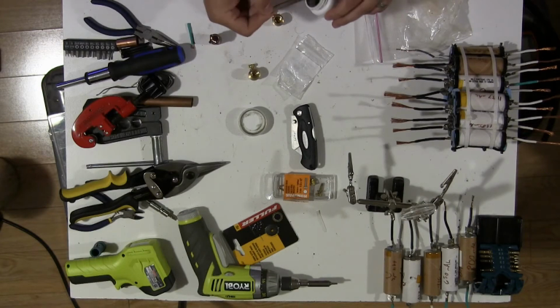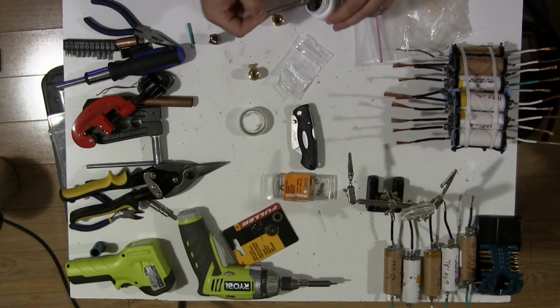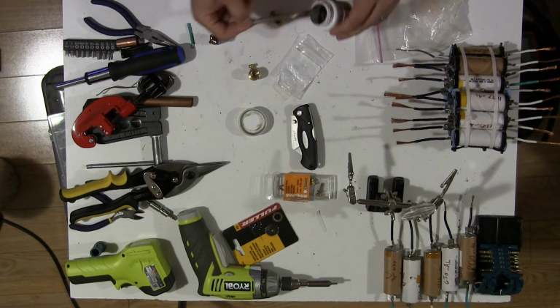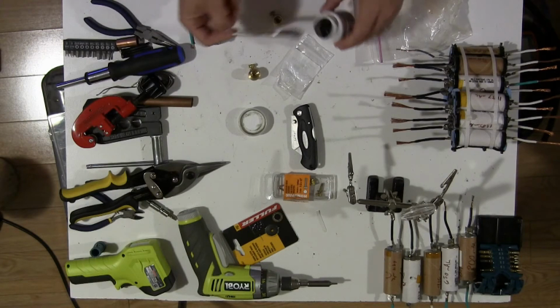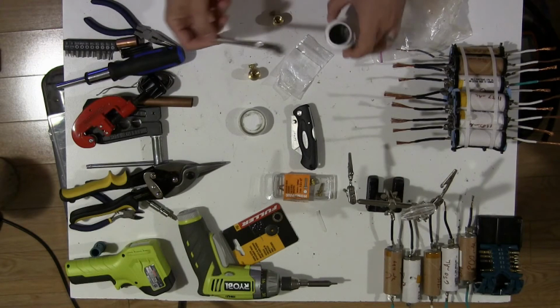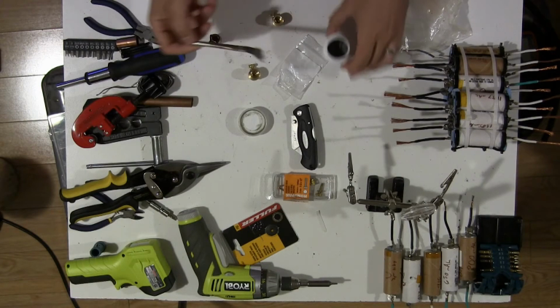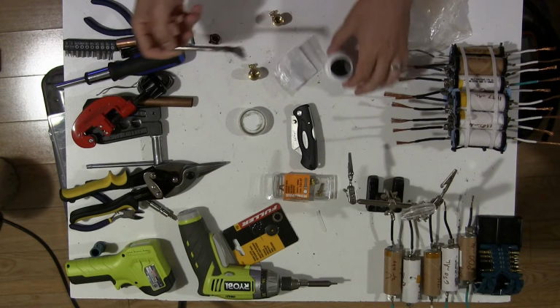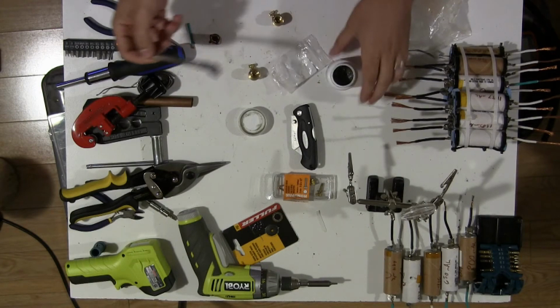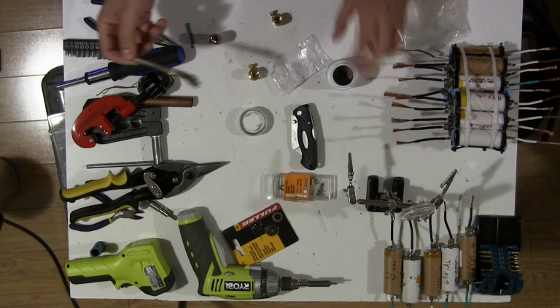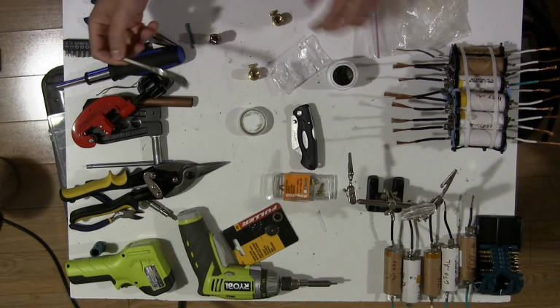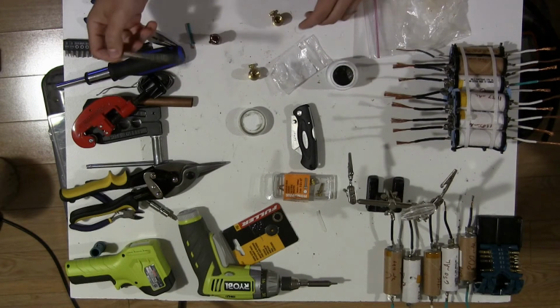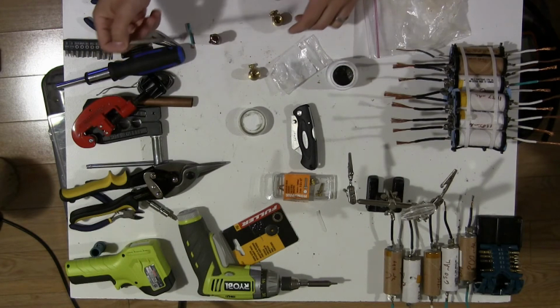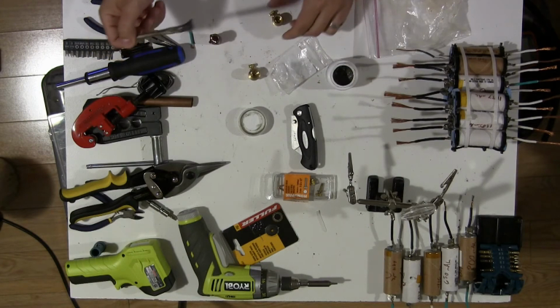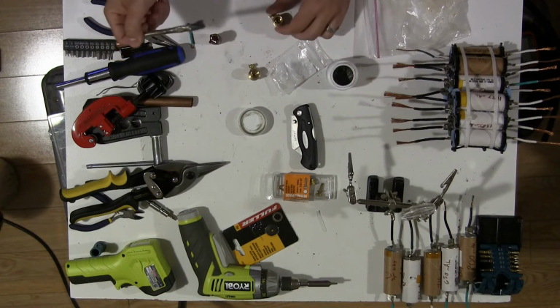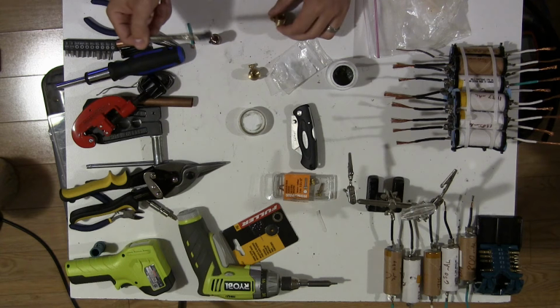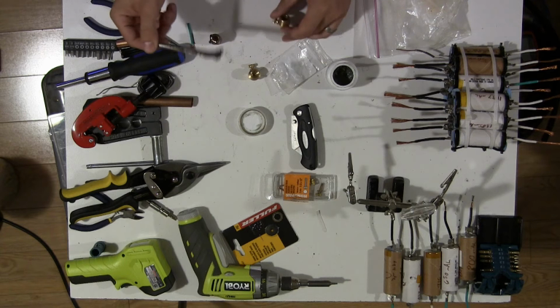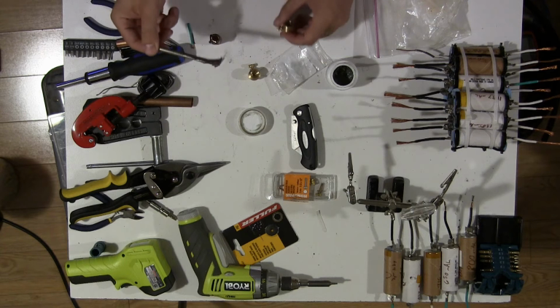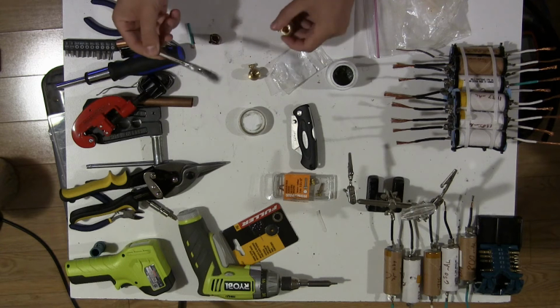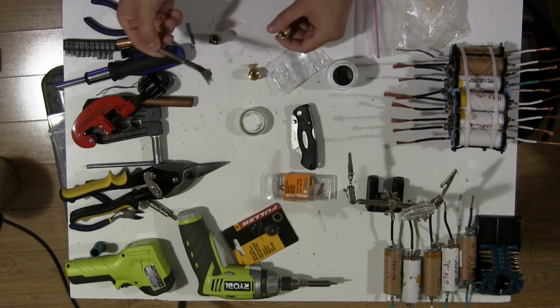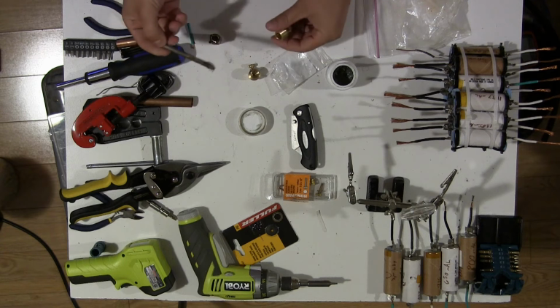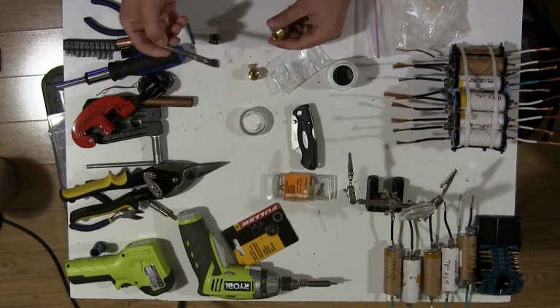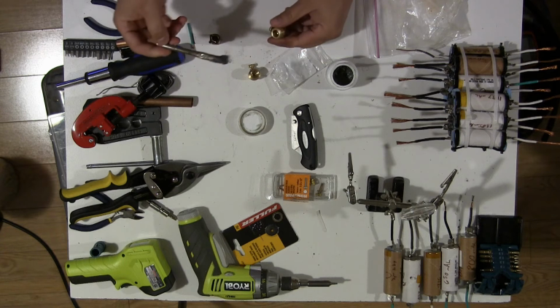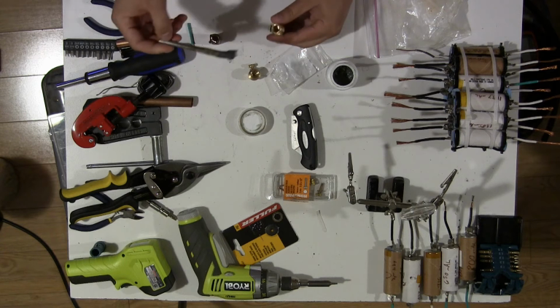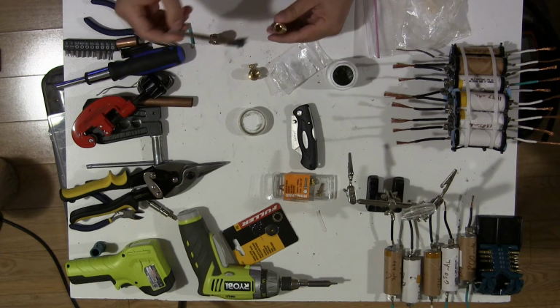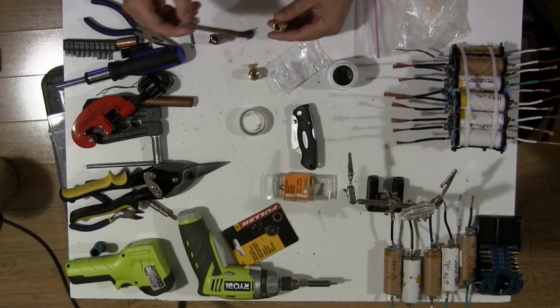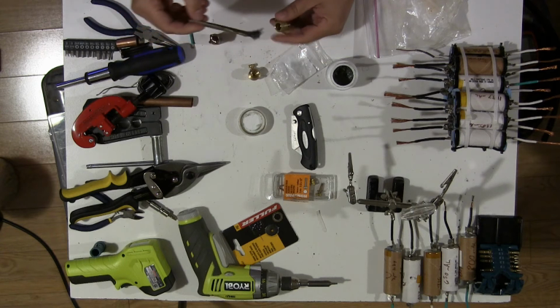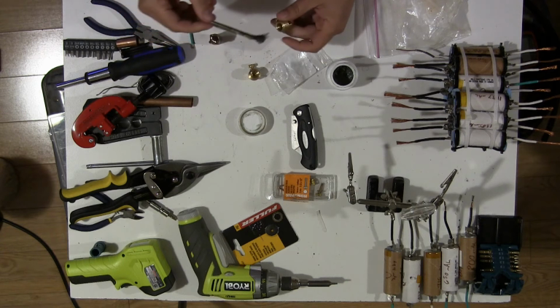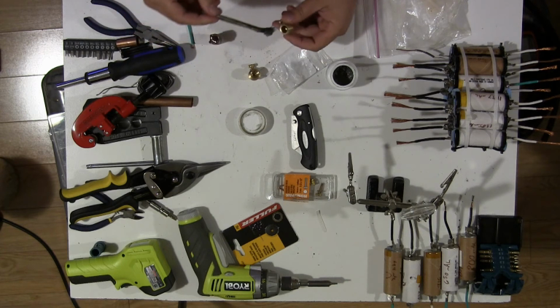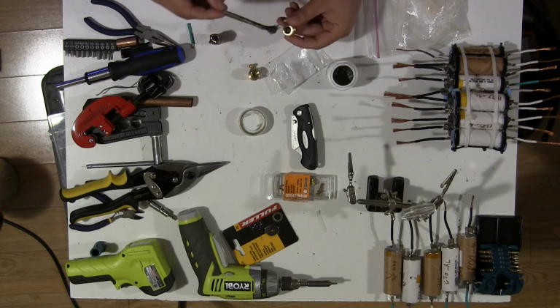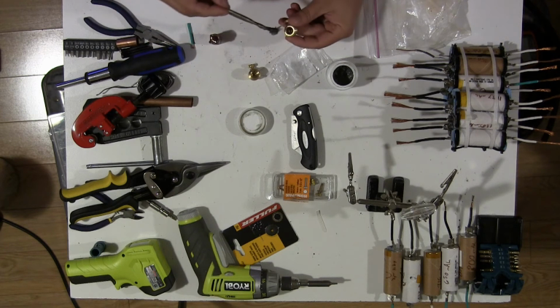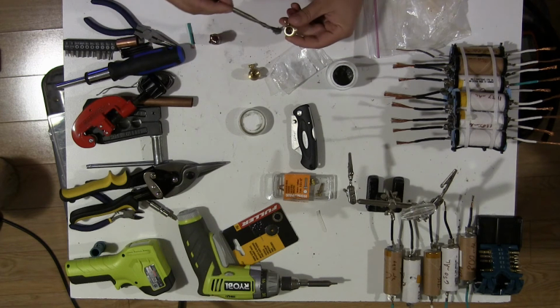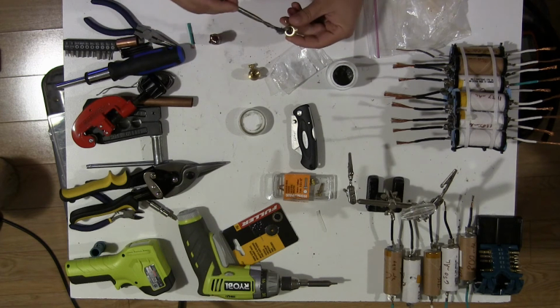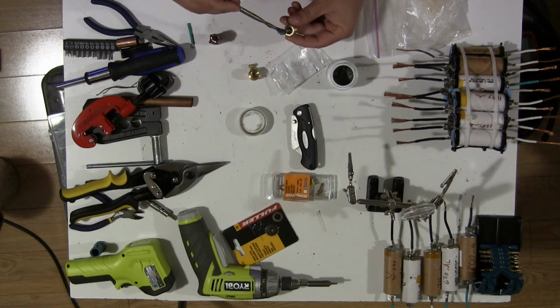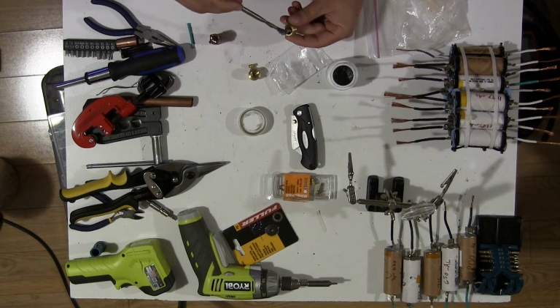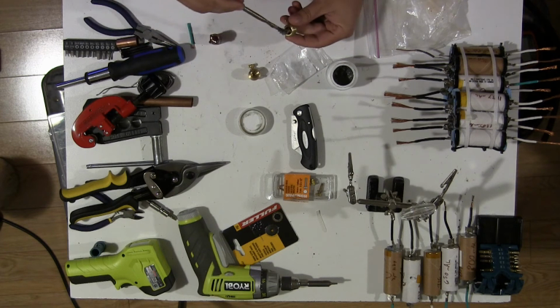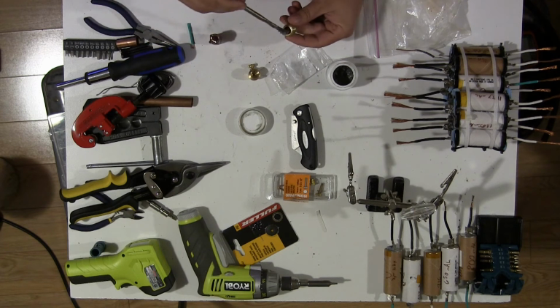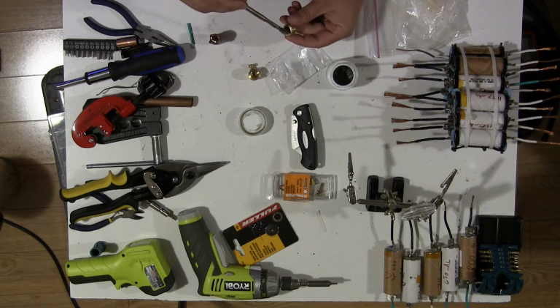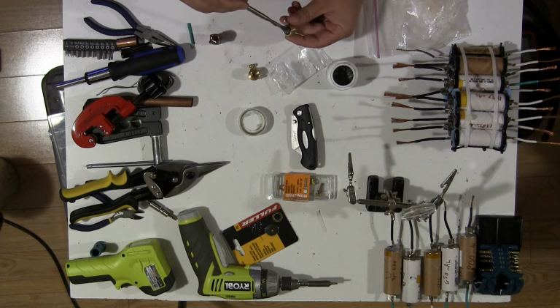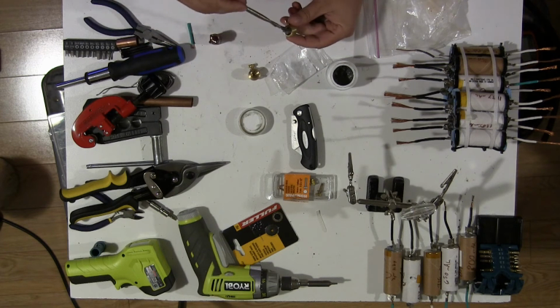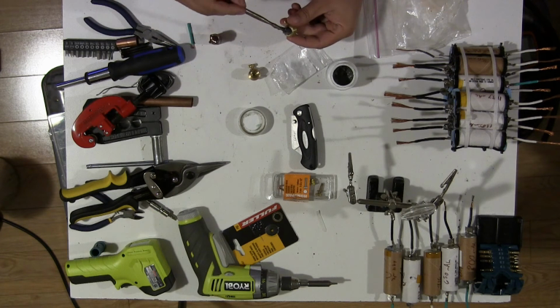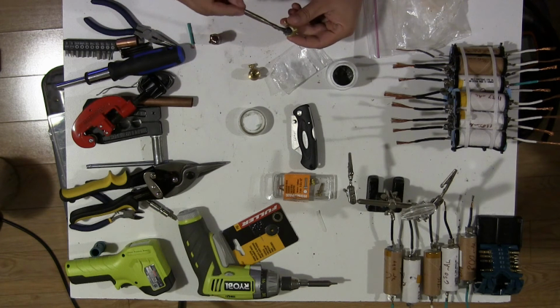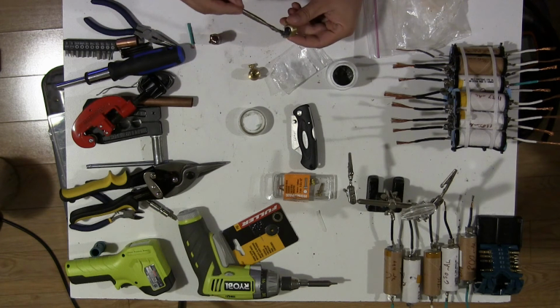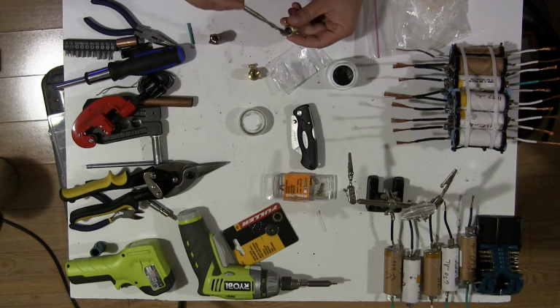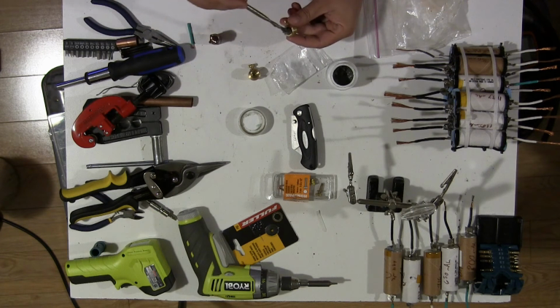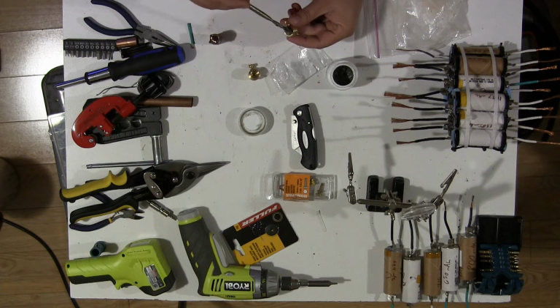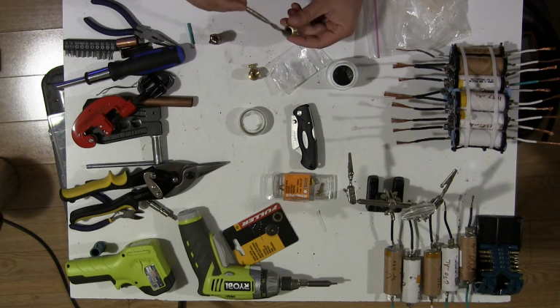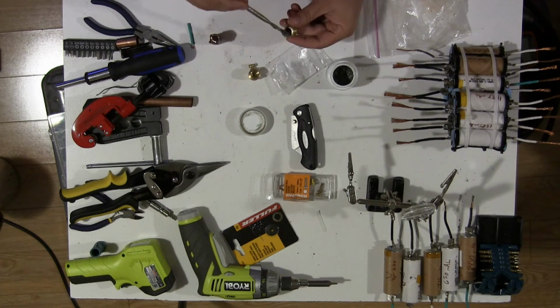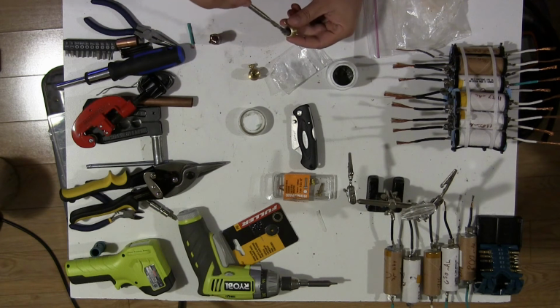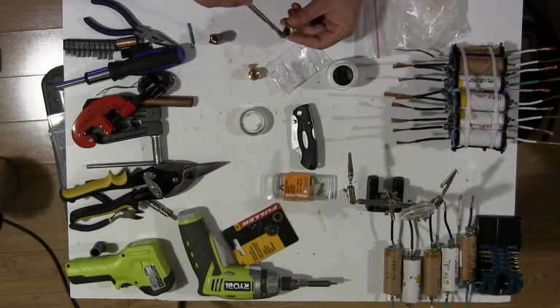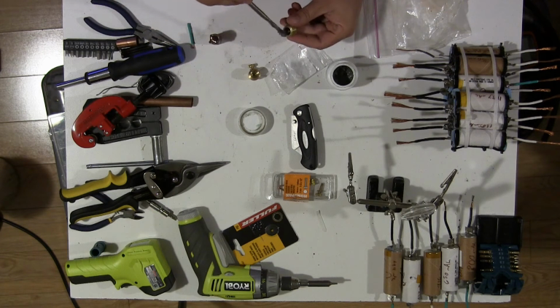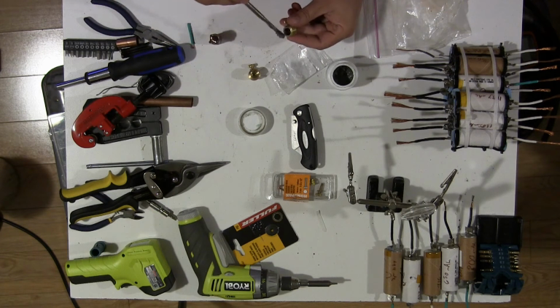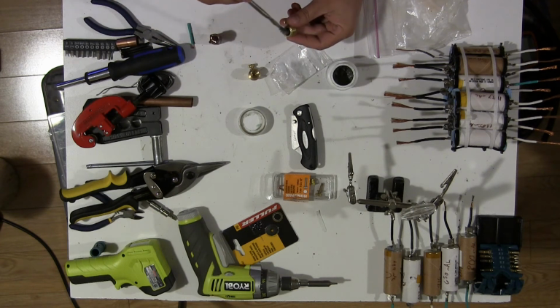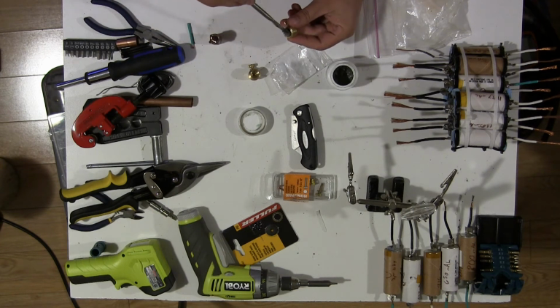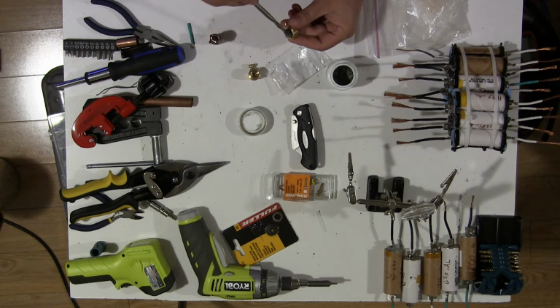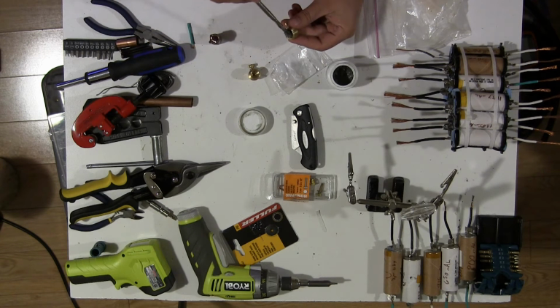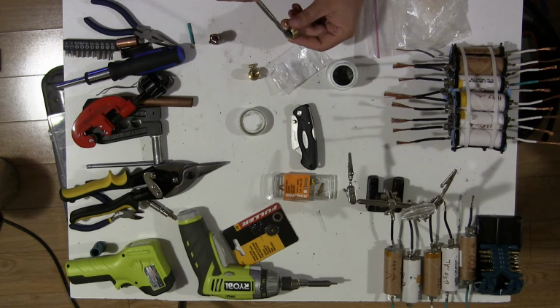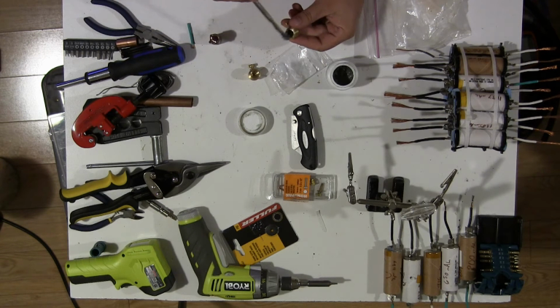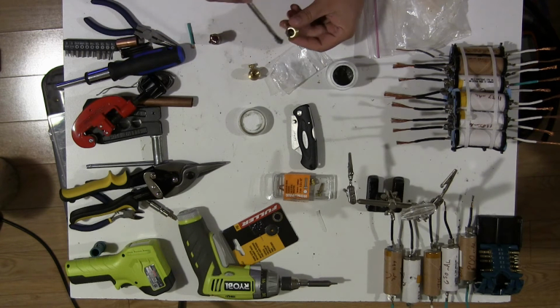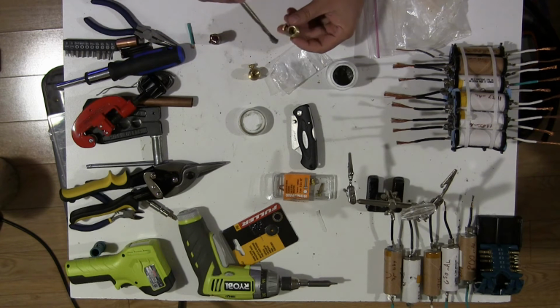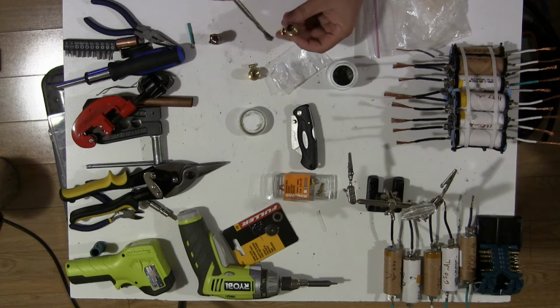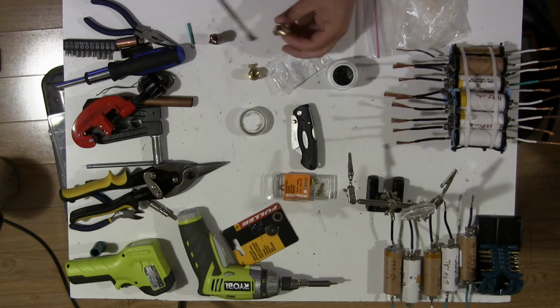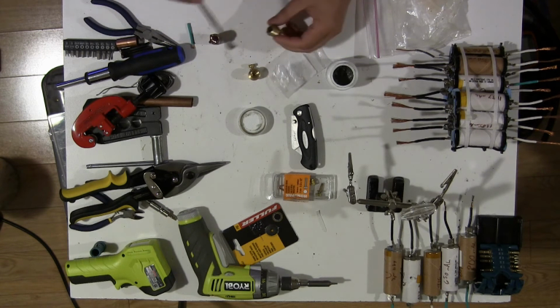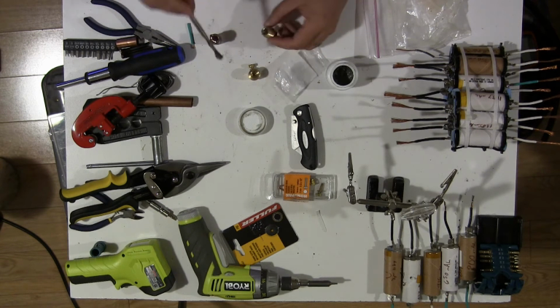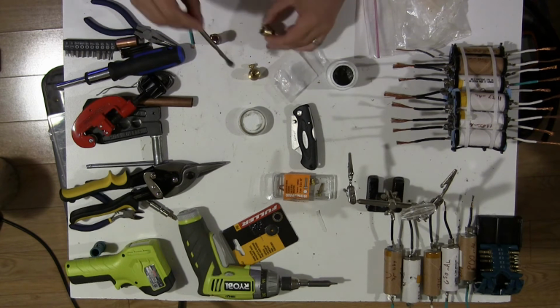Now I'm going to solder the end of my leads onto the electrode holders I've made. I'm going to add a bit of flux — though I took way too much in there.